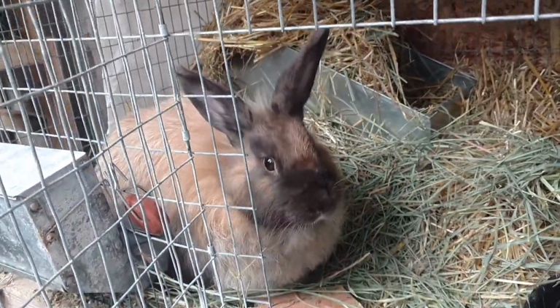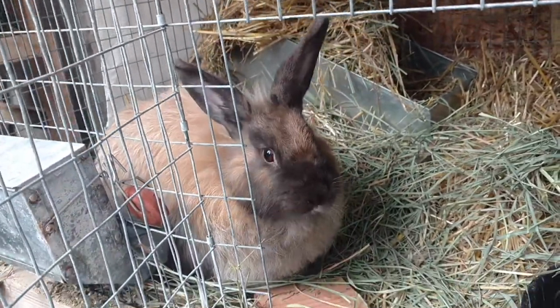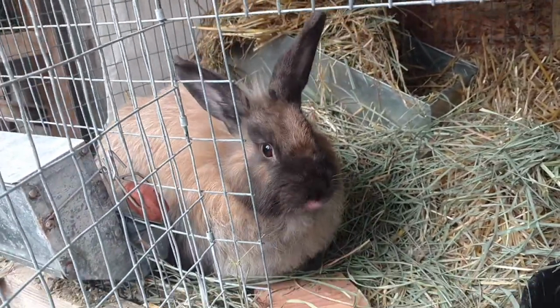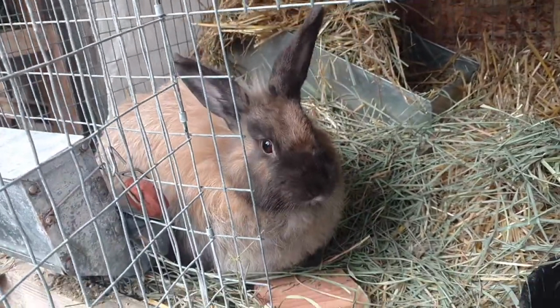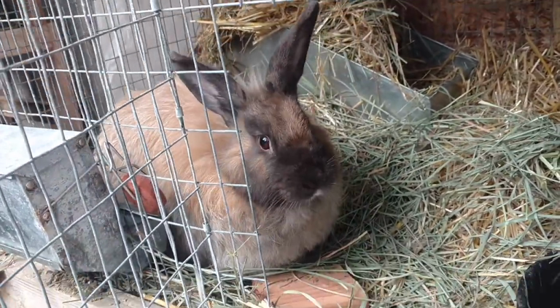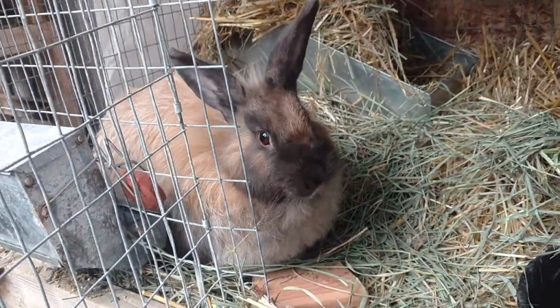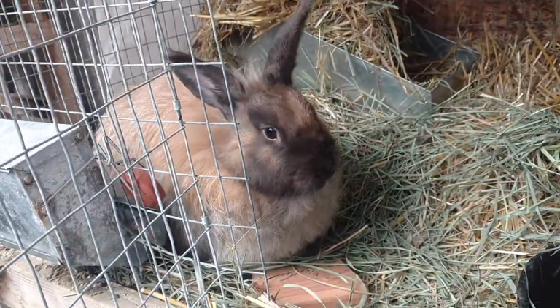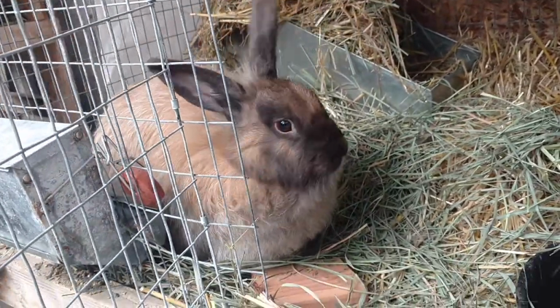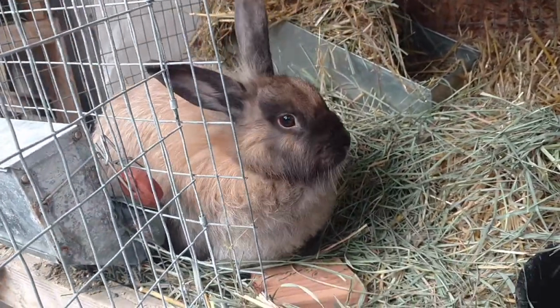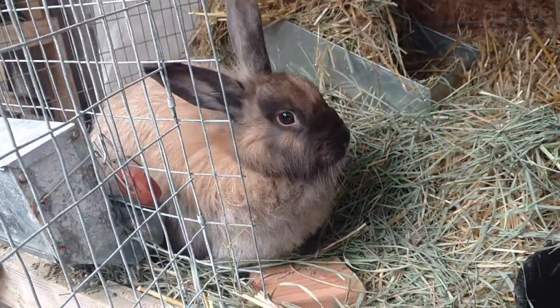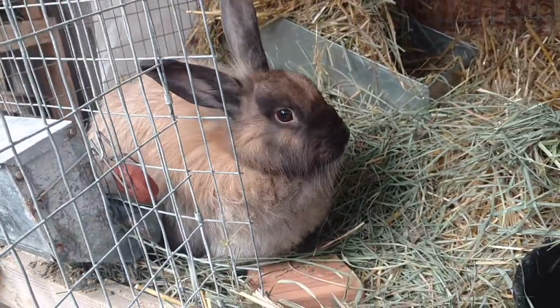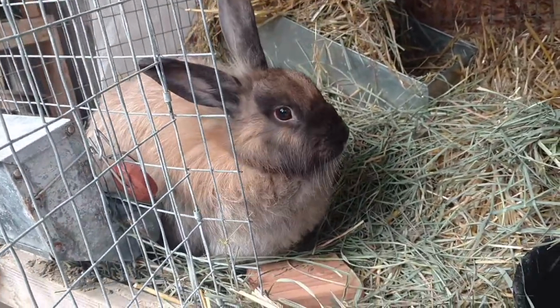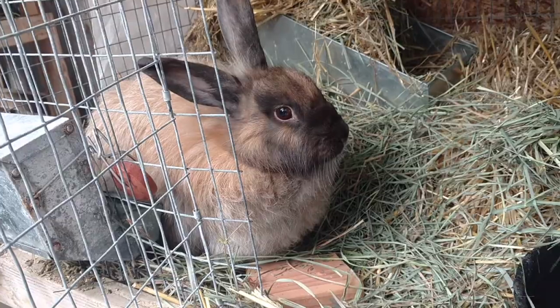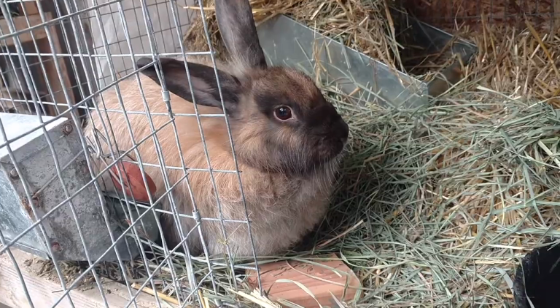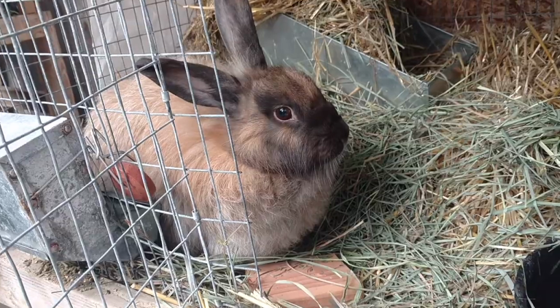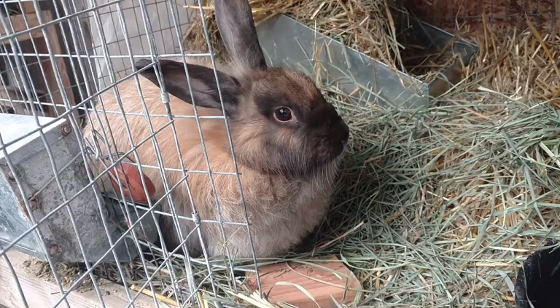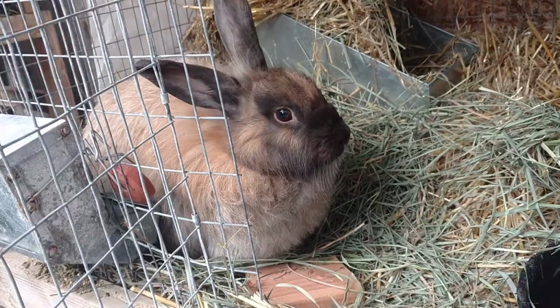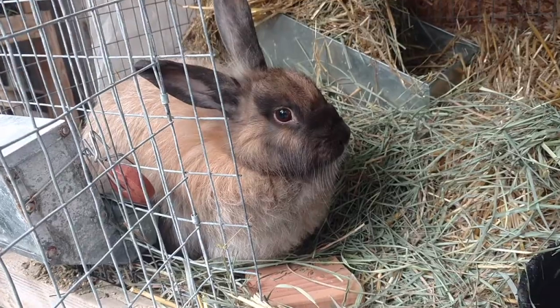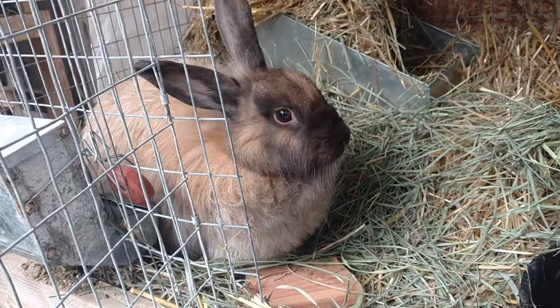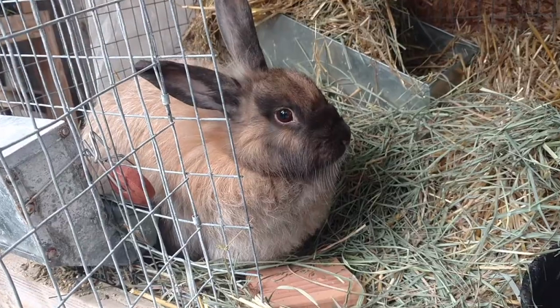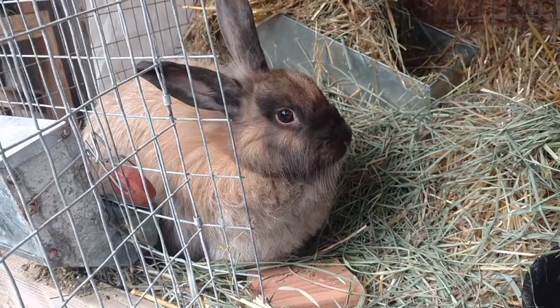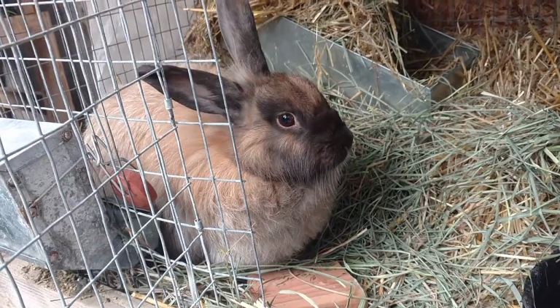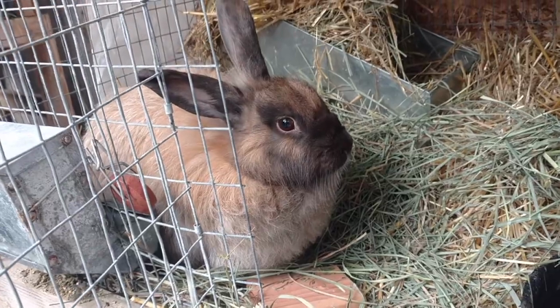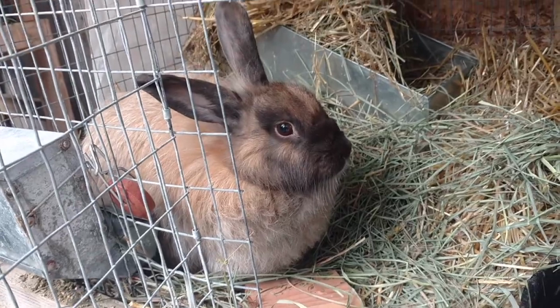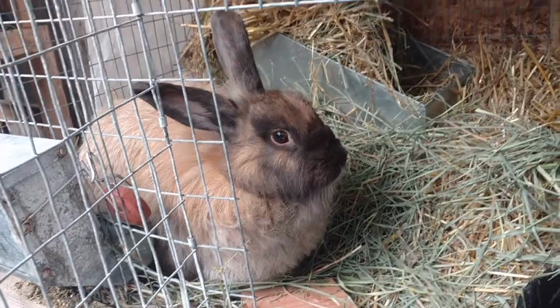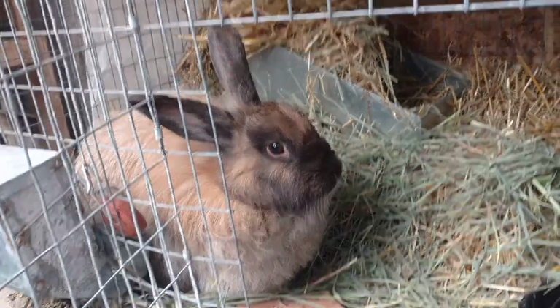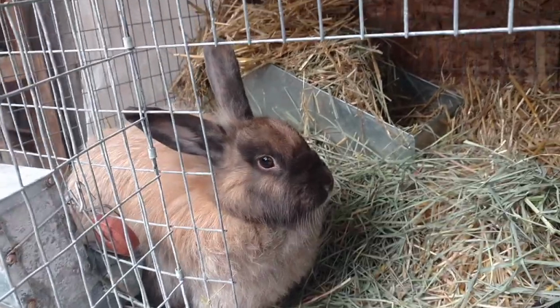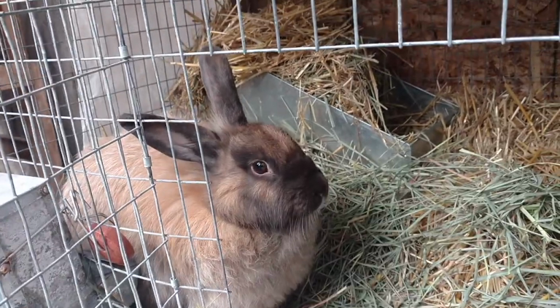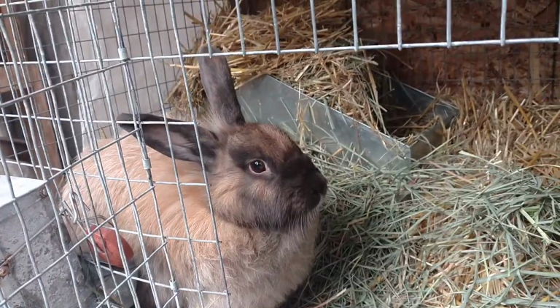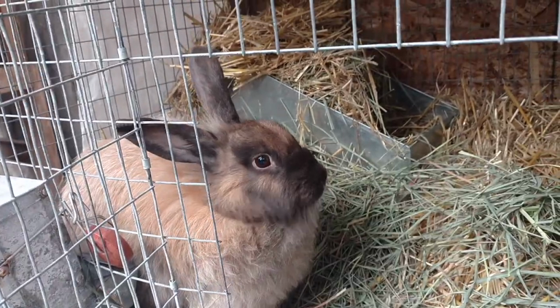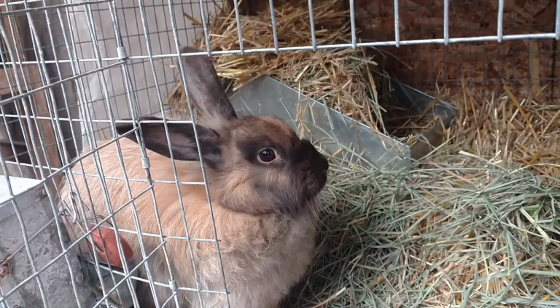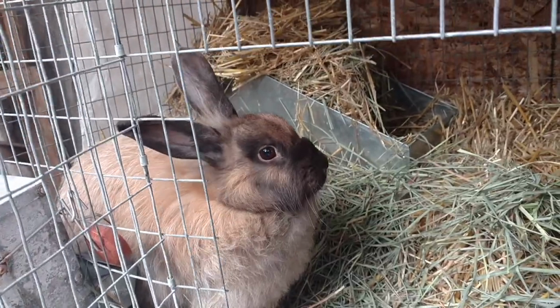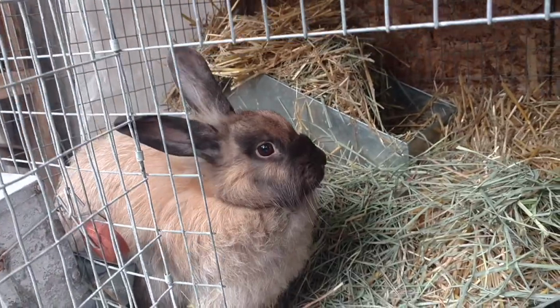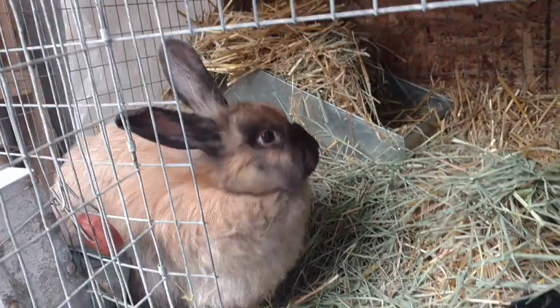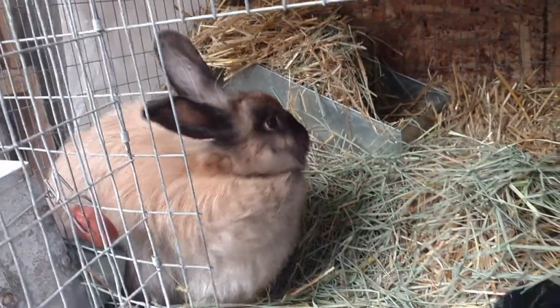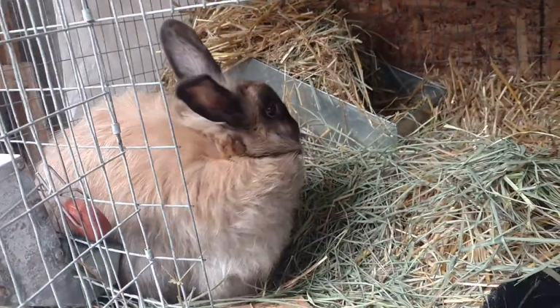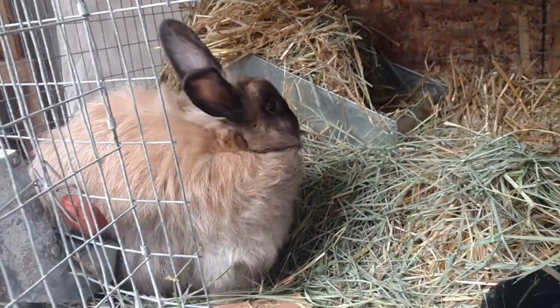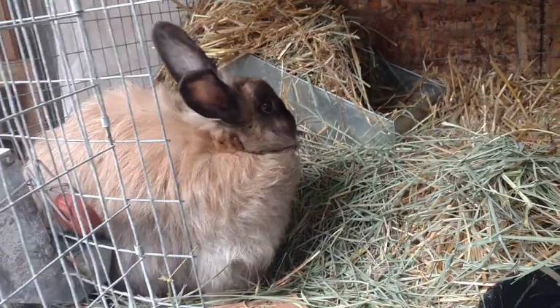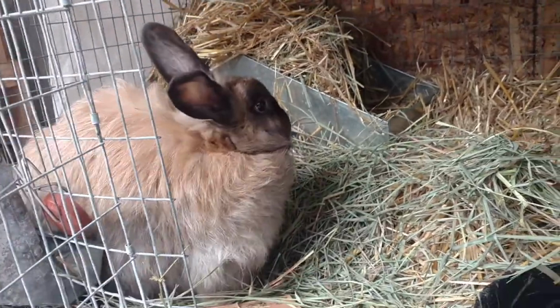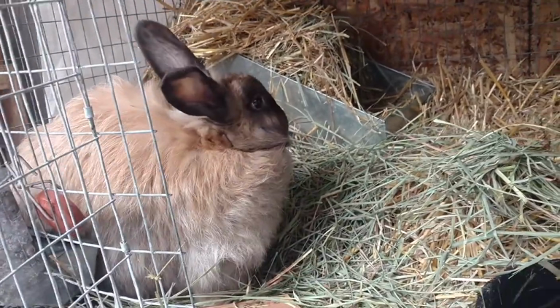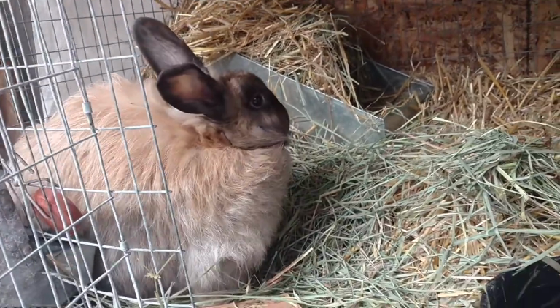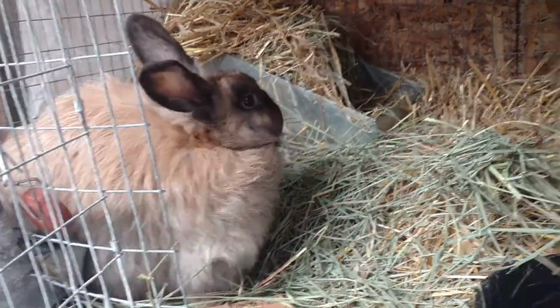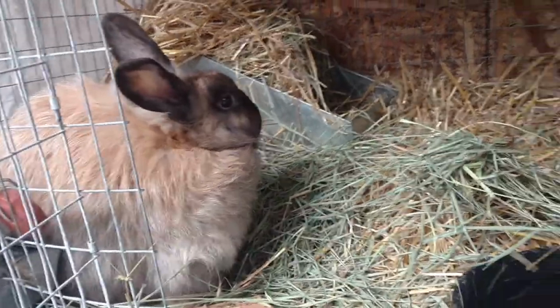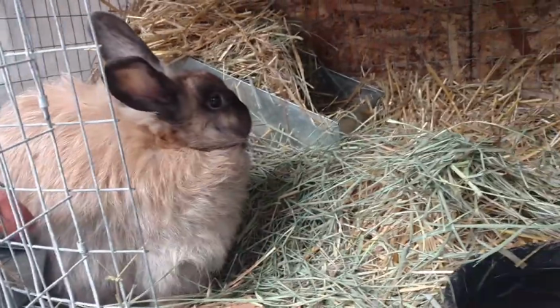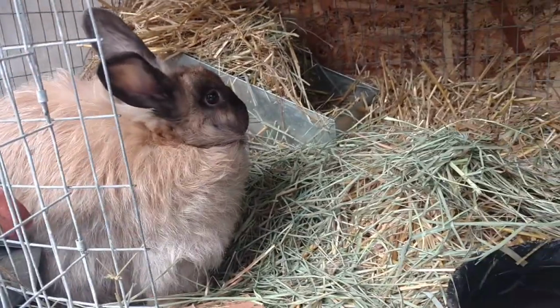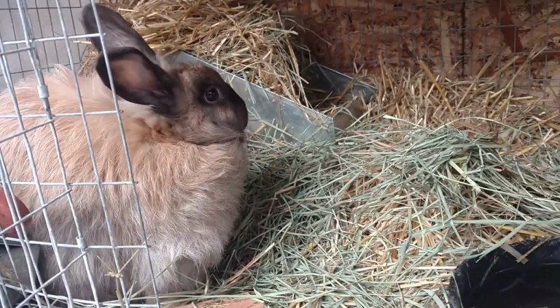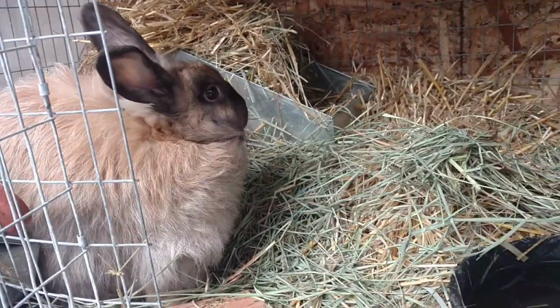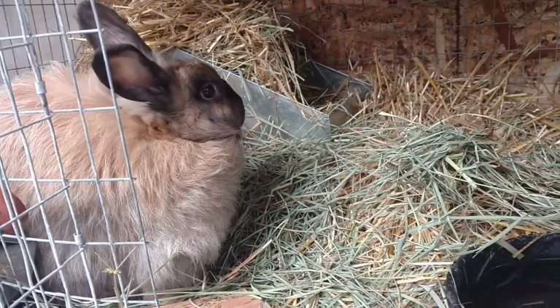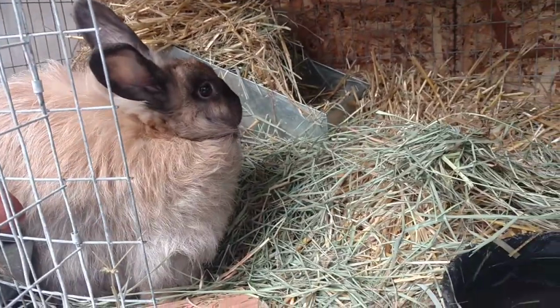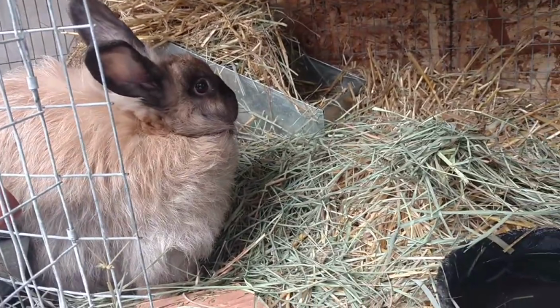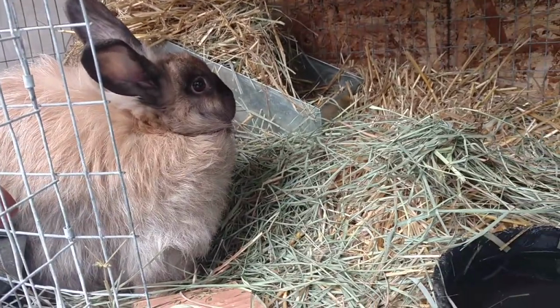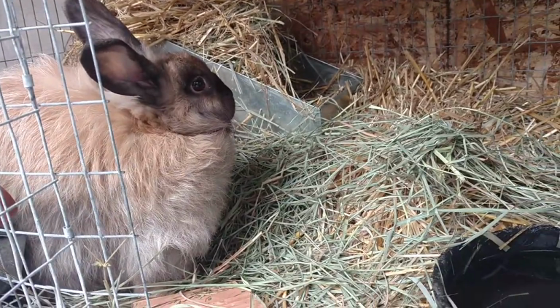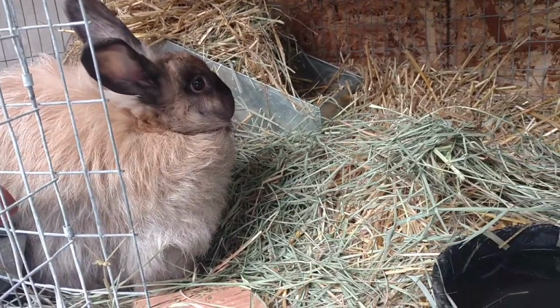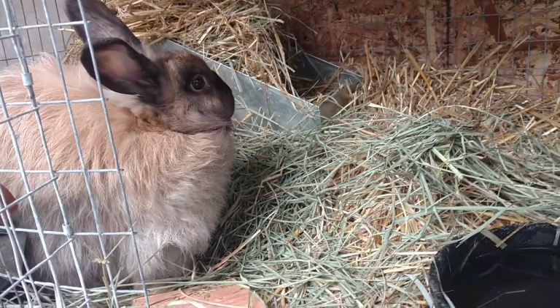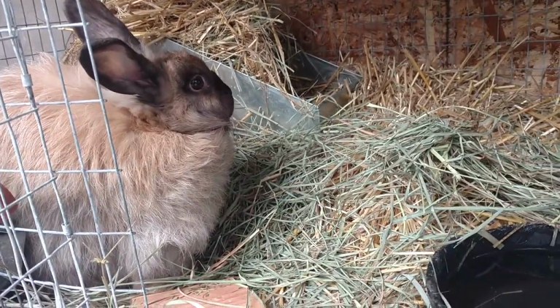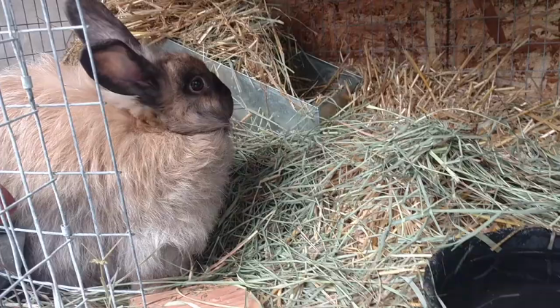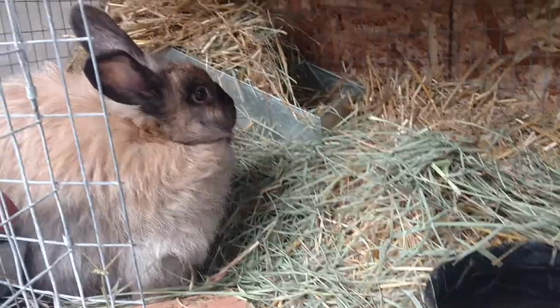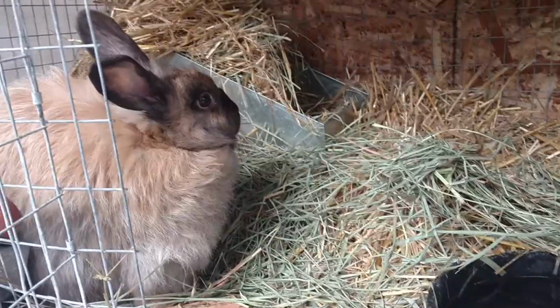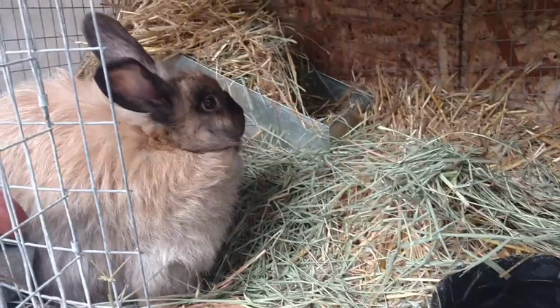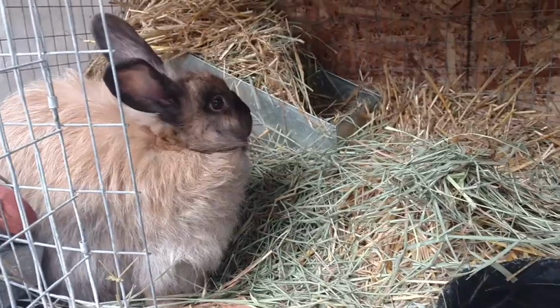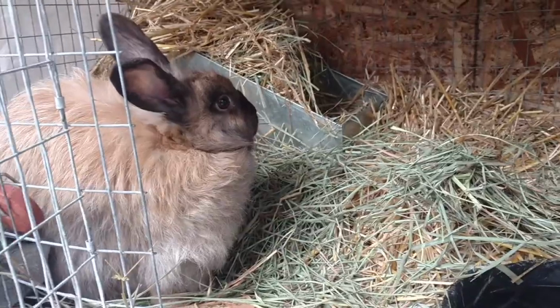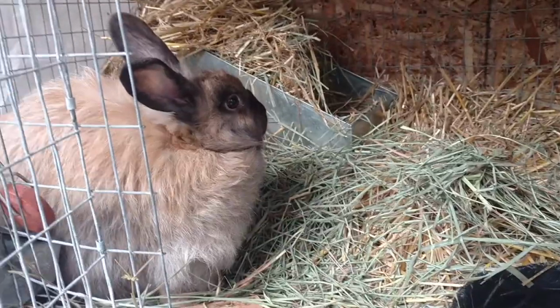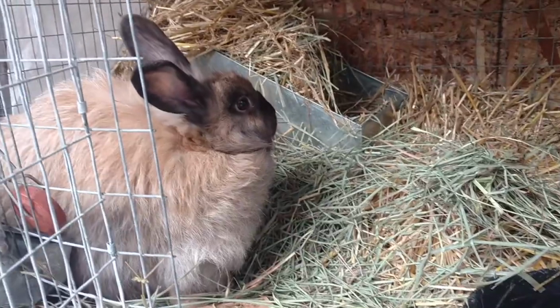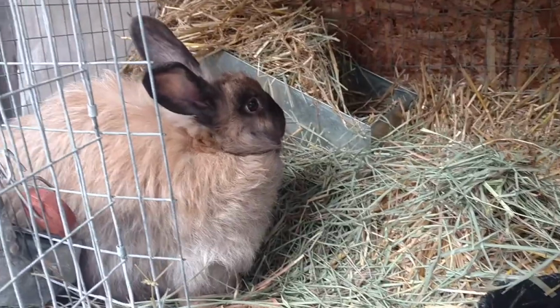She's very friendly, this one. She's got her nest back there with lots of hay to keep warm.